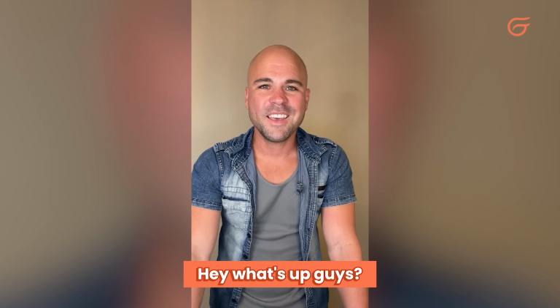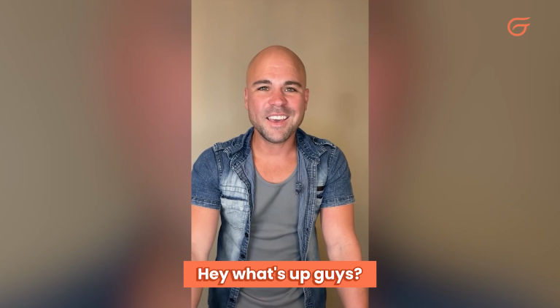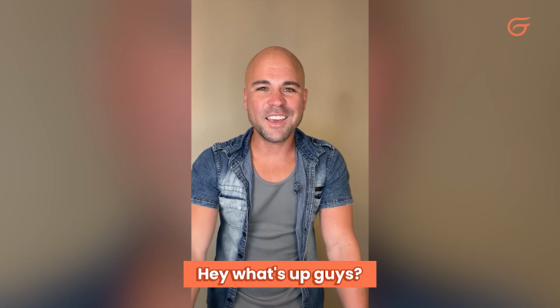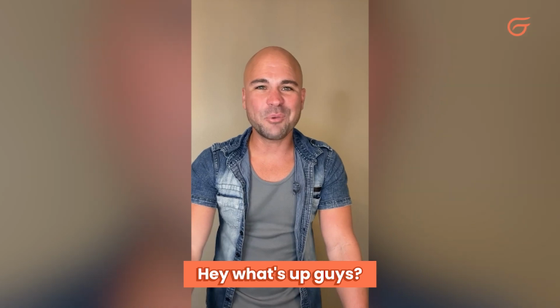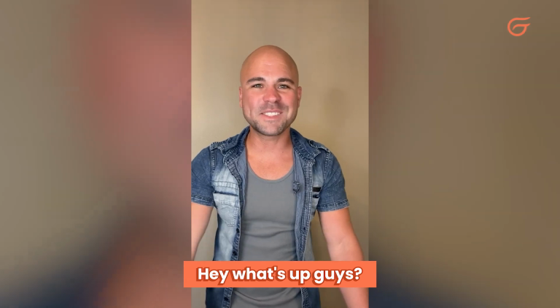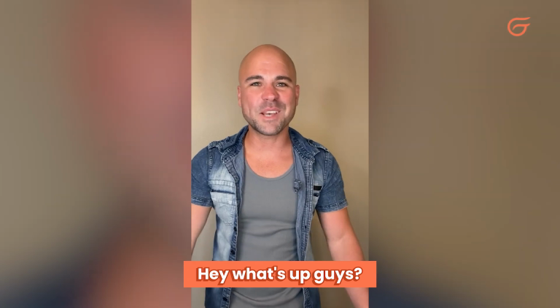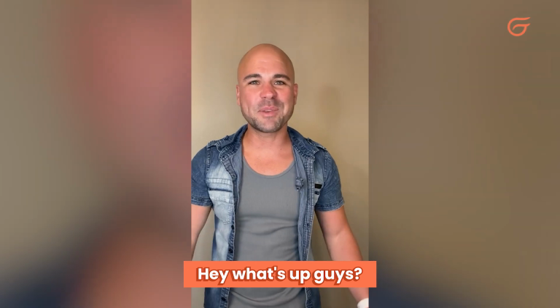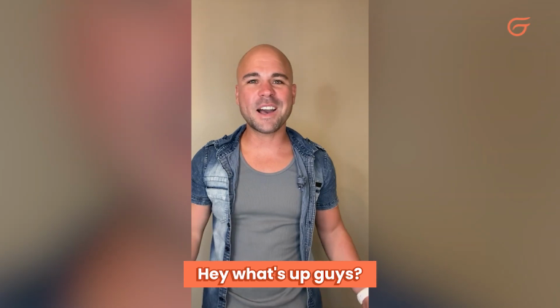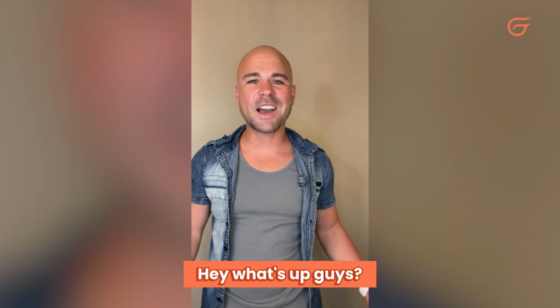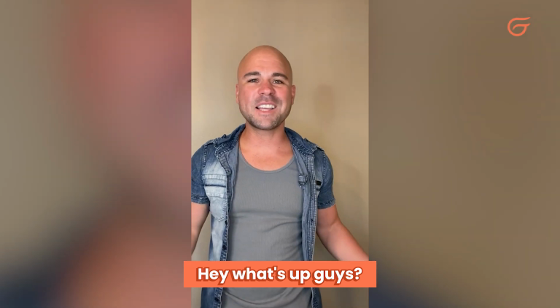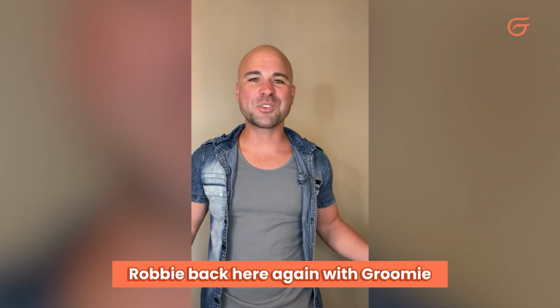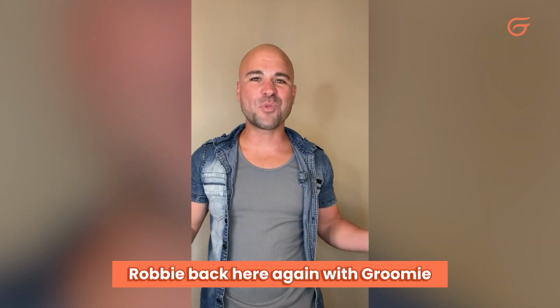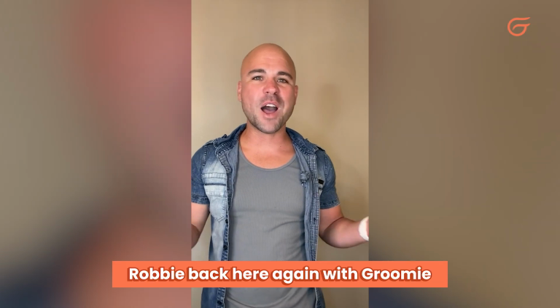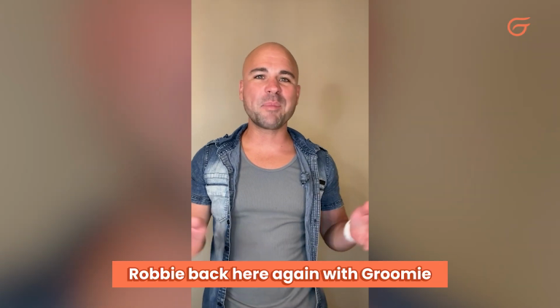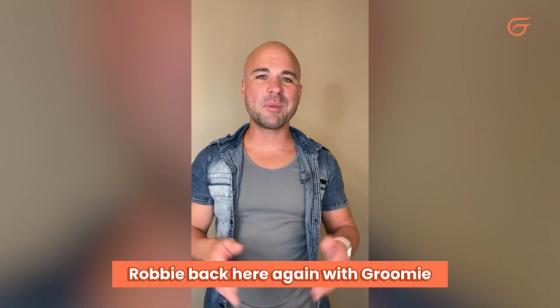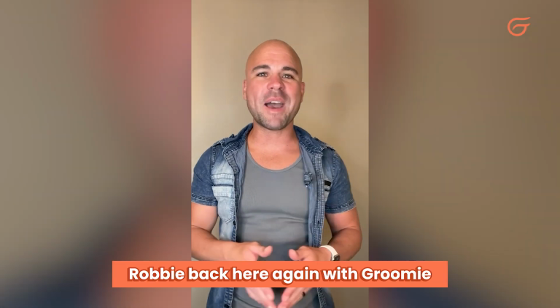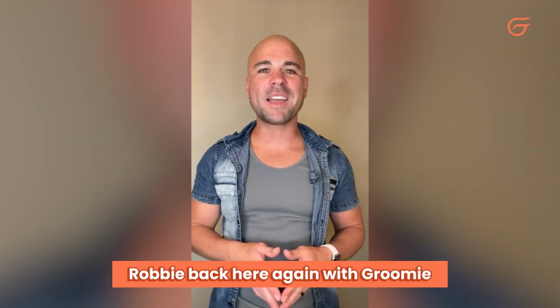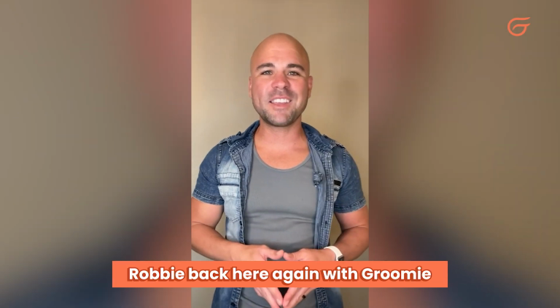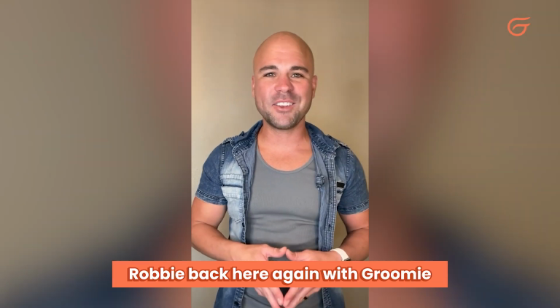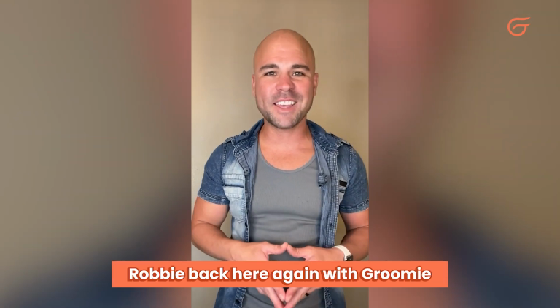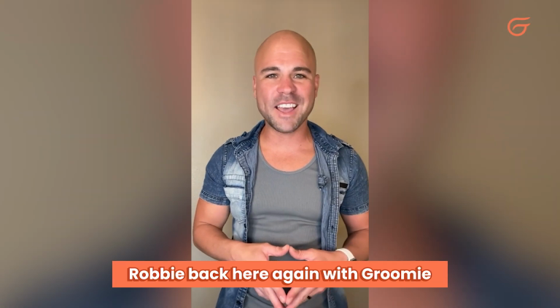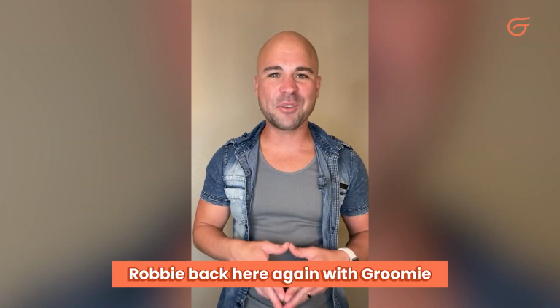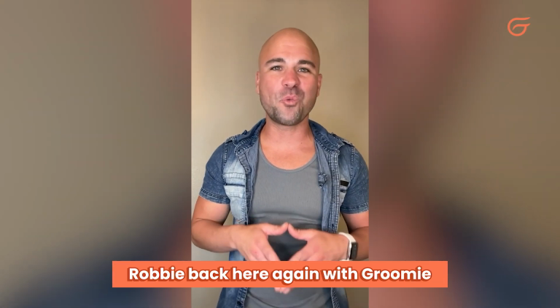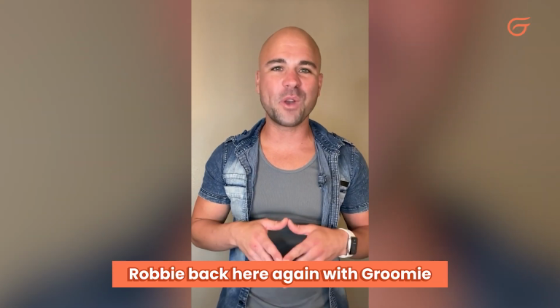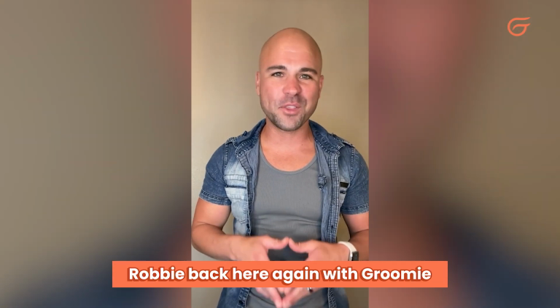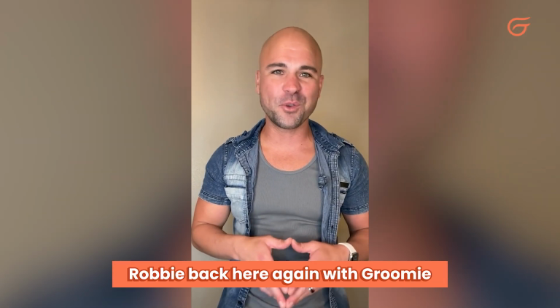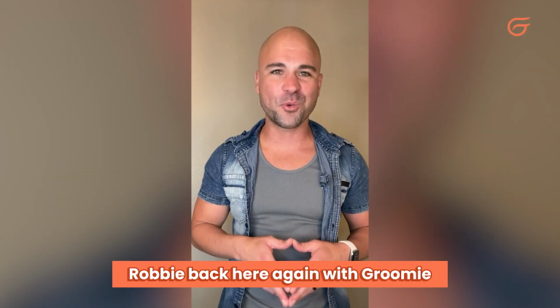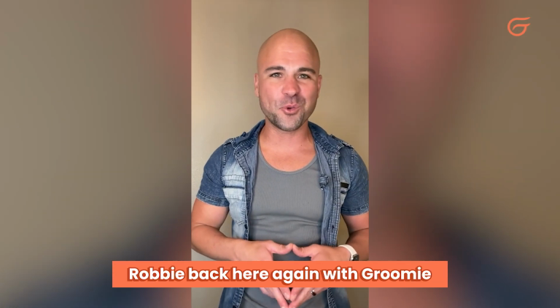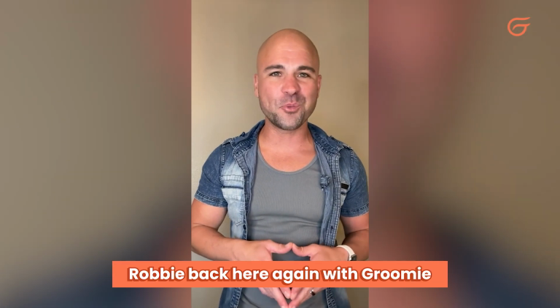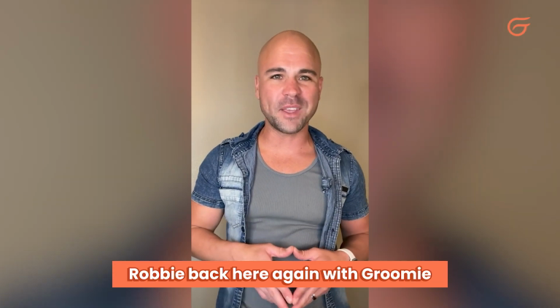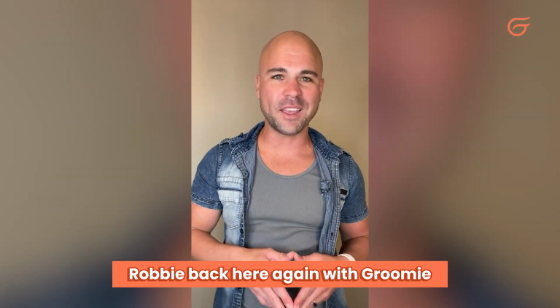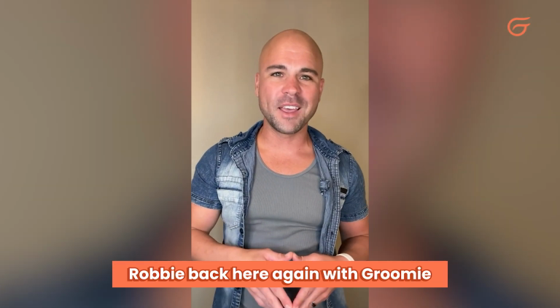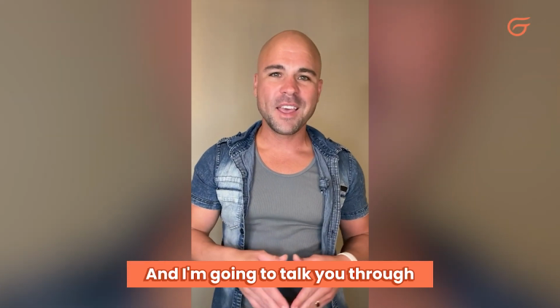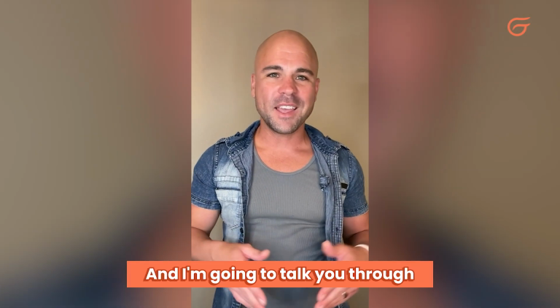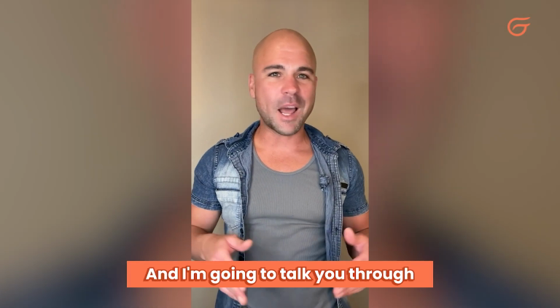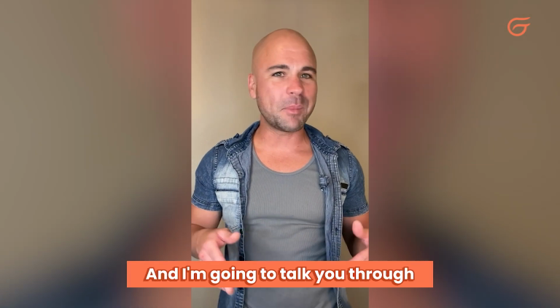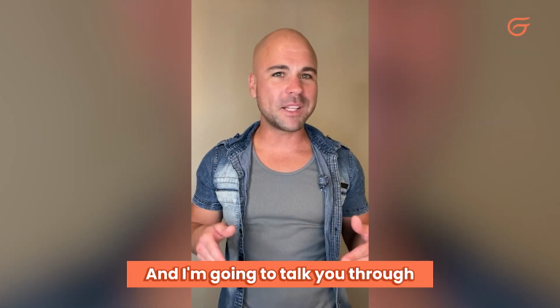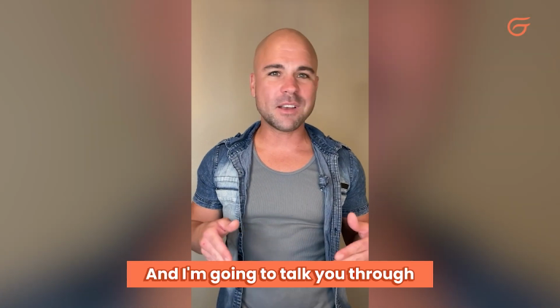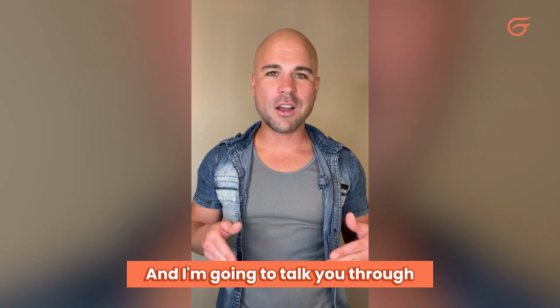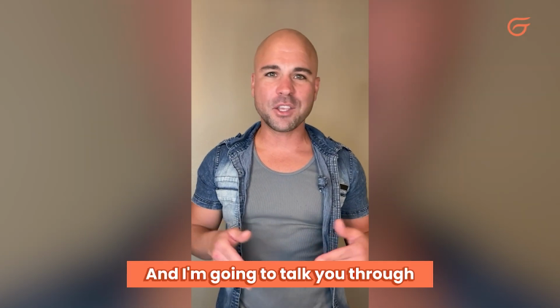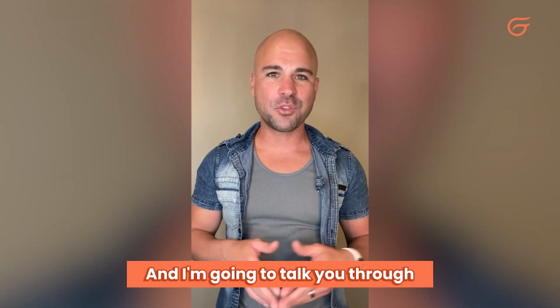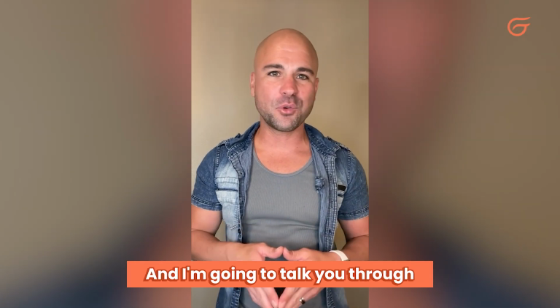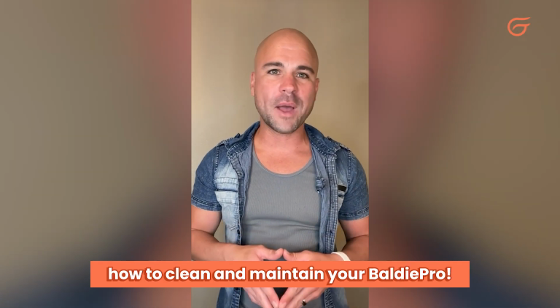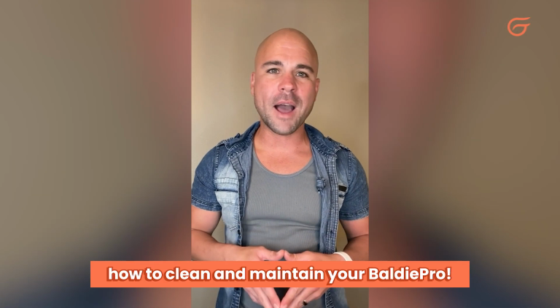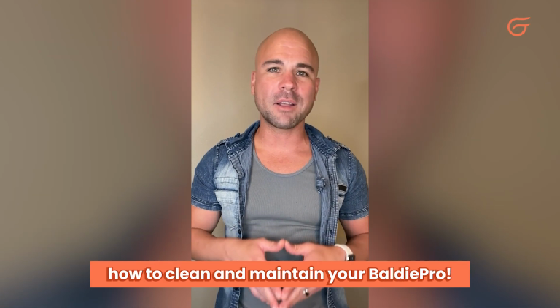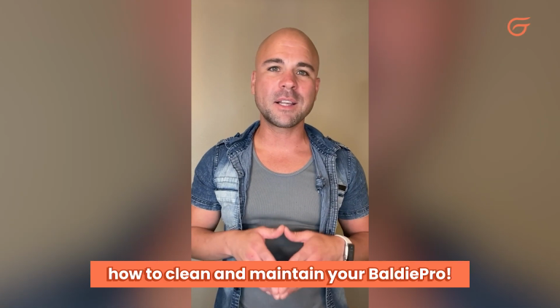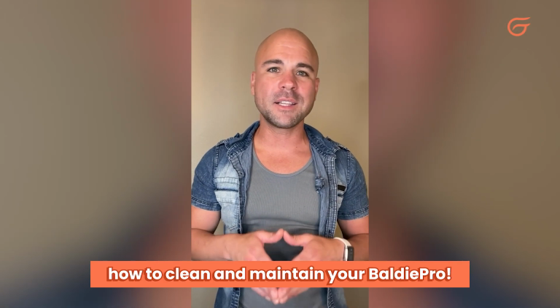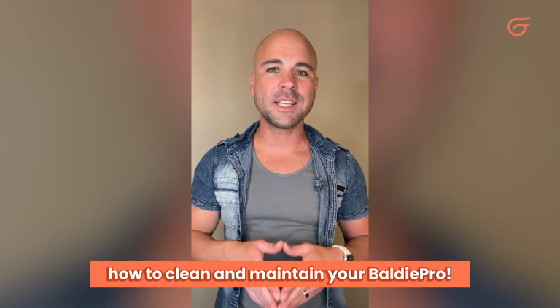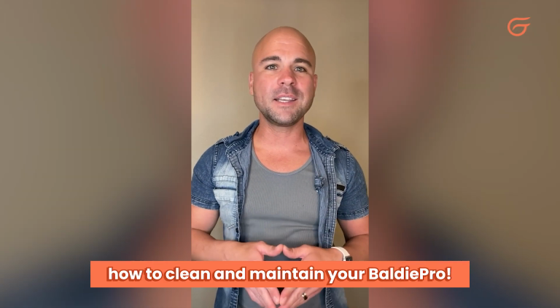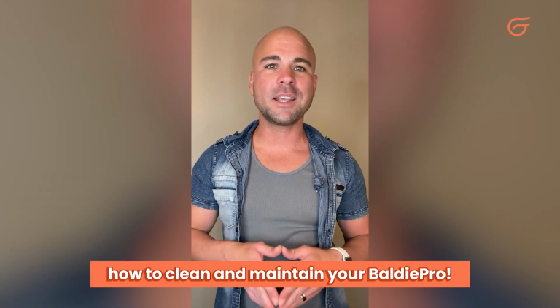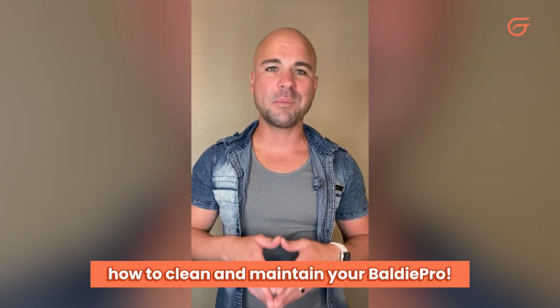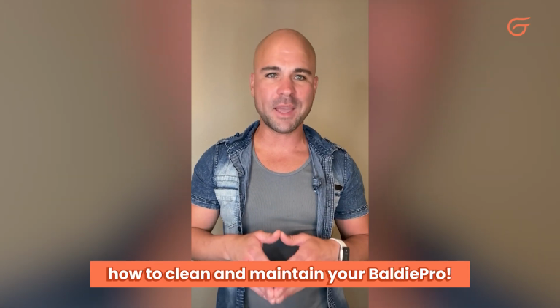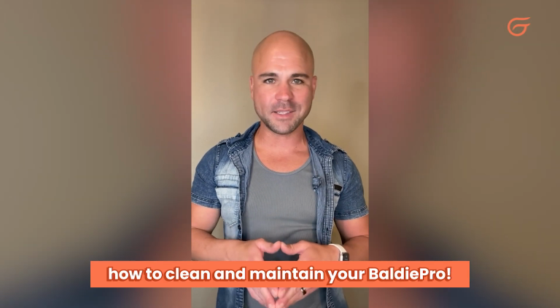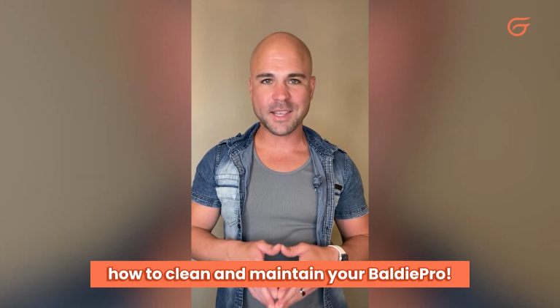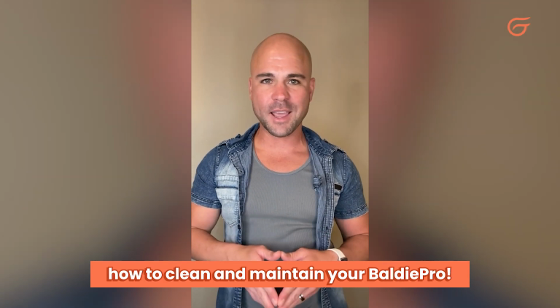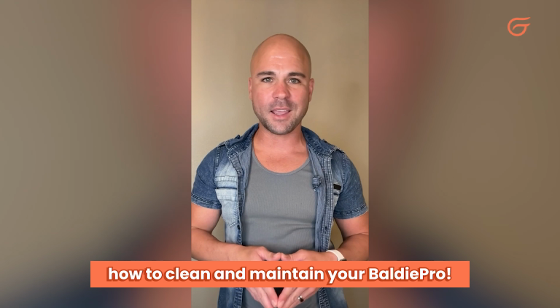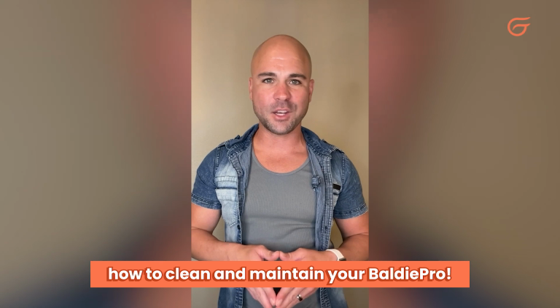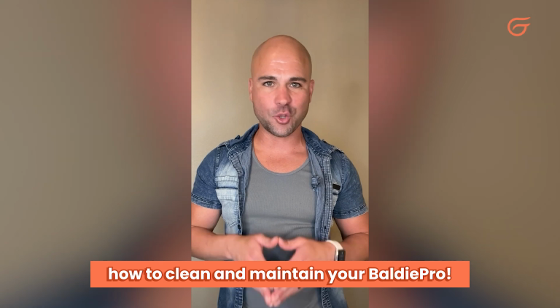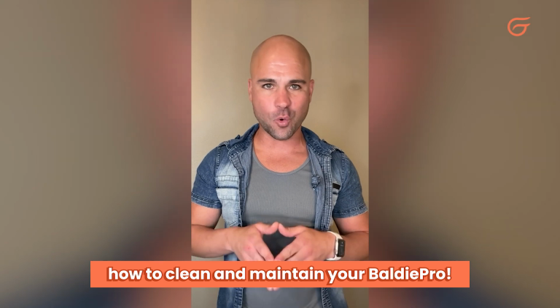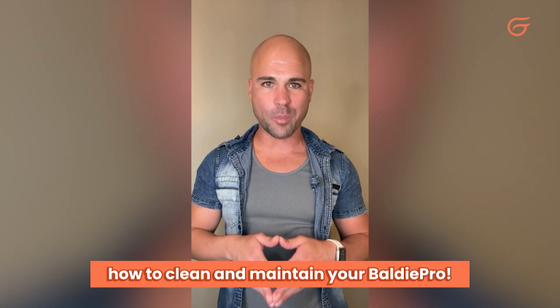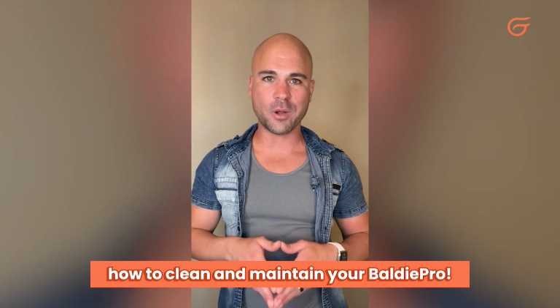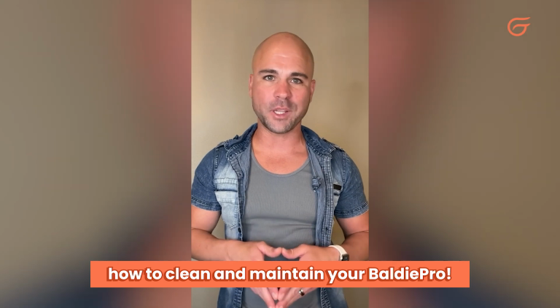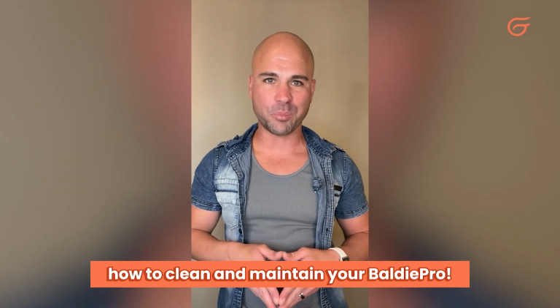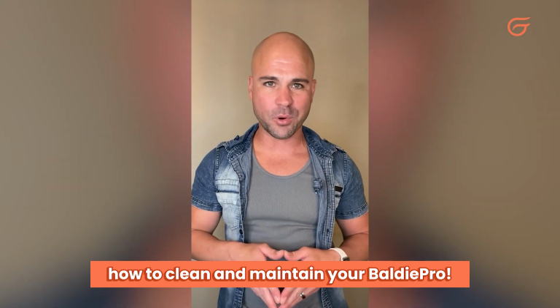Hey, what's up guys? Robbie back here again with Groomie, and I'm going to talk you through how to clean and maintain your Baldy Pro.